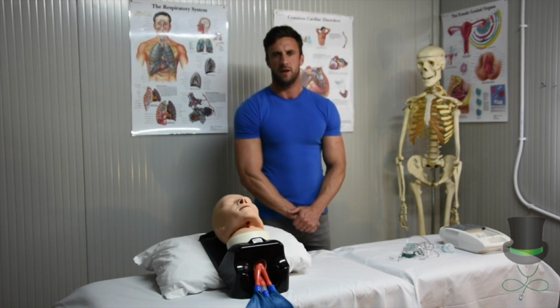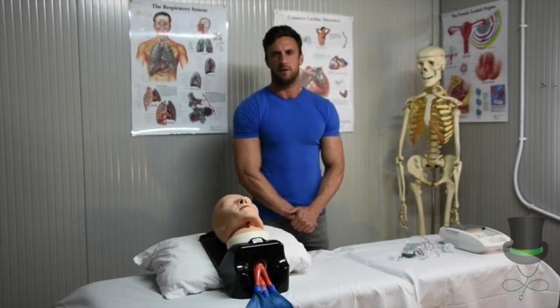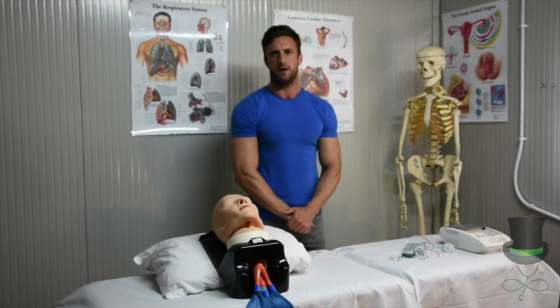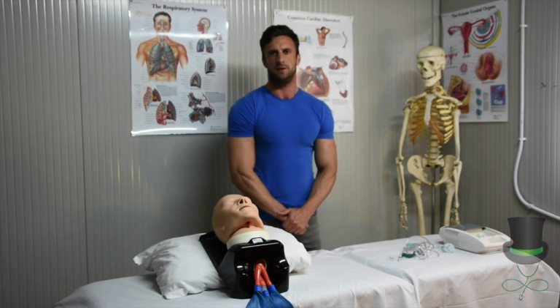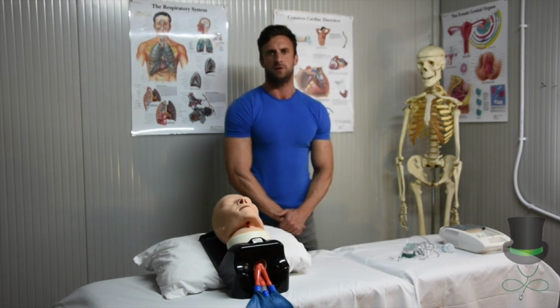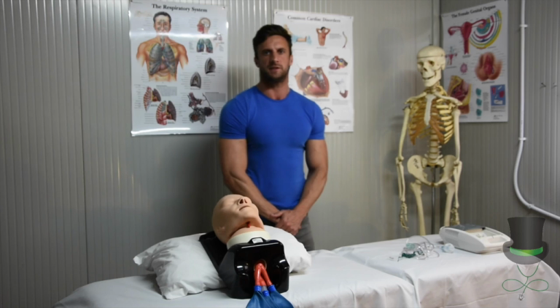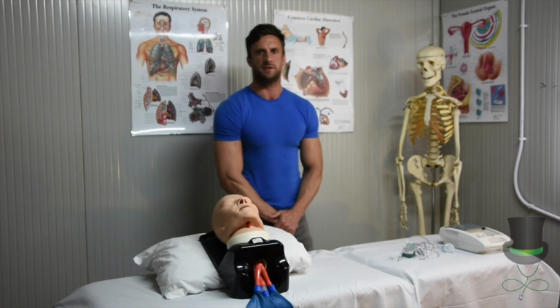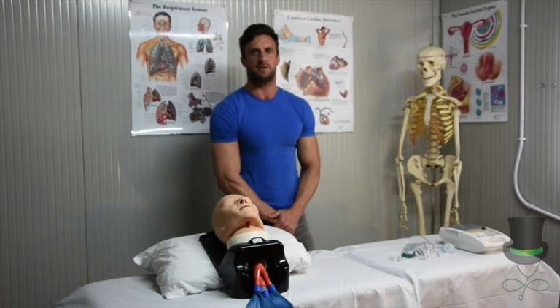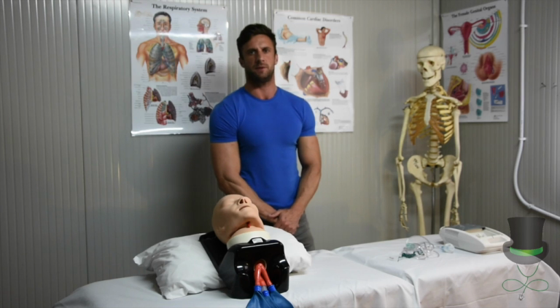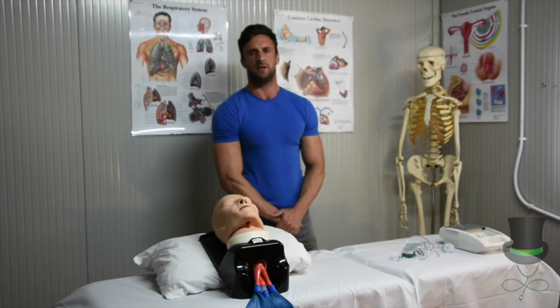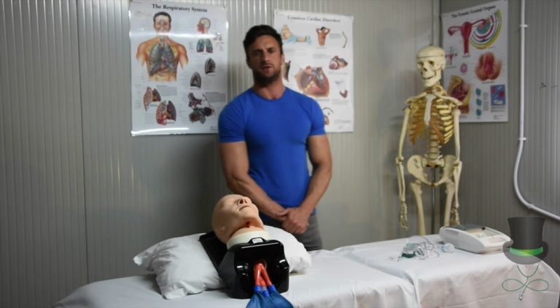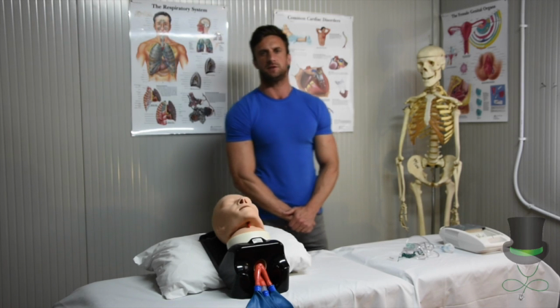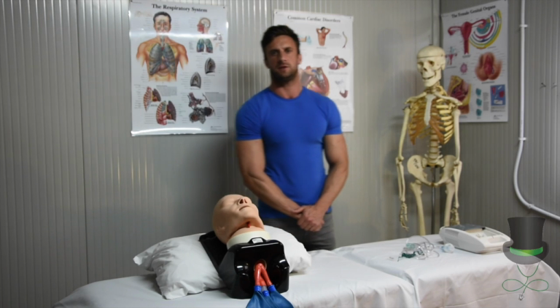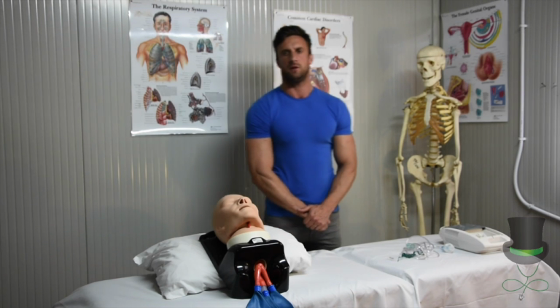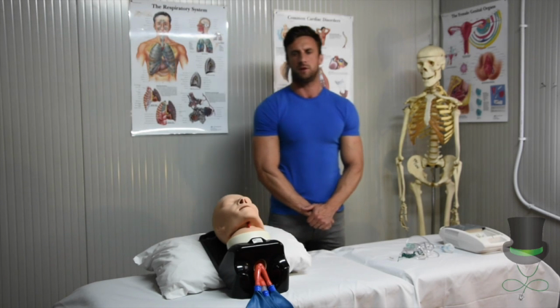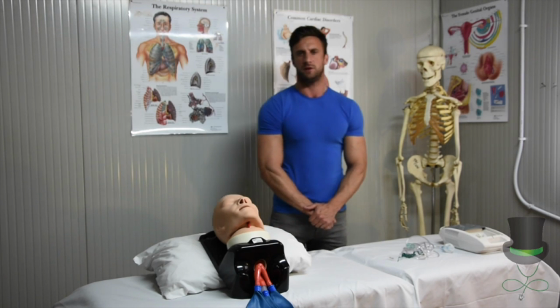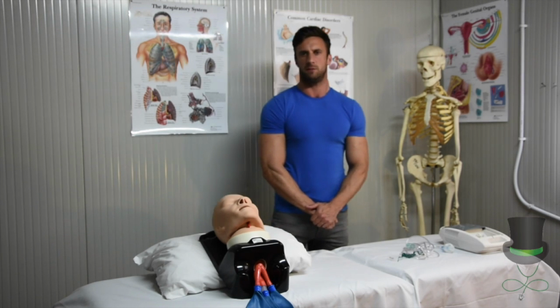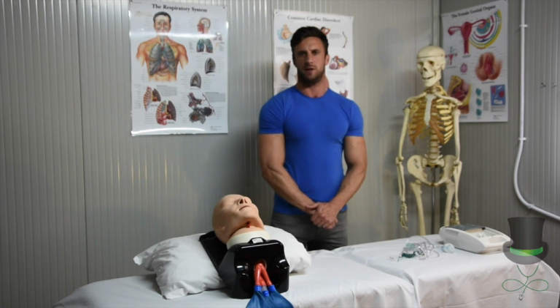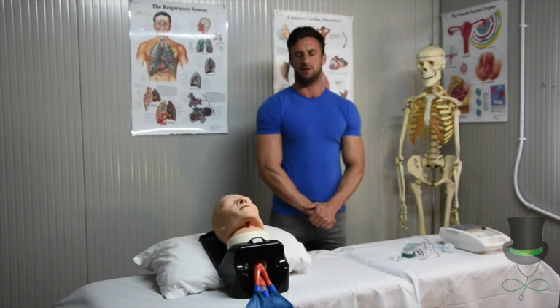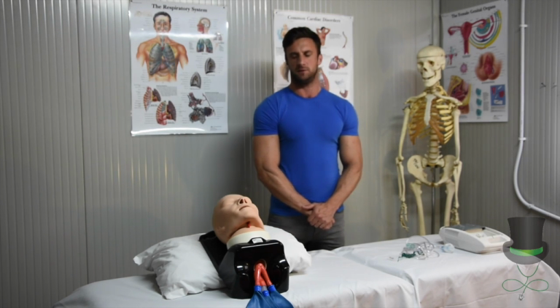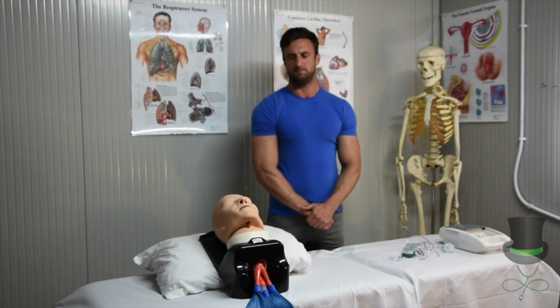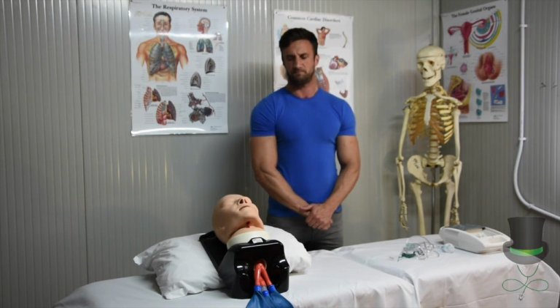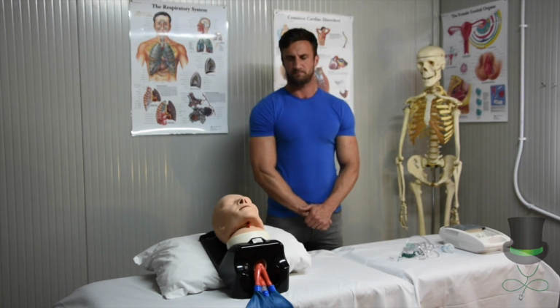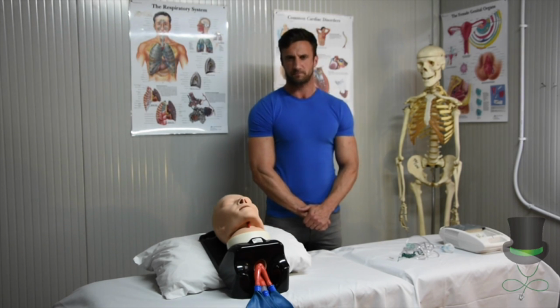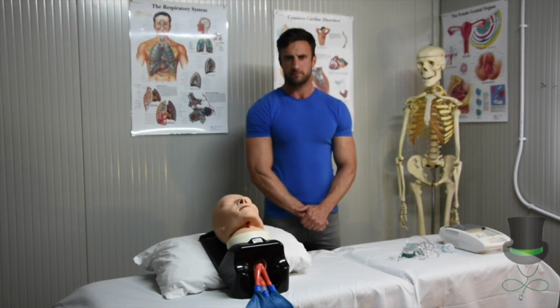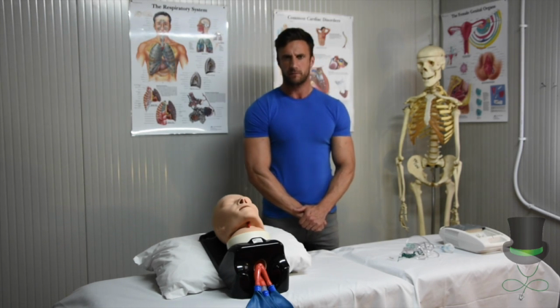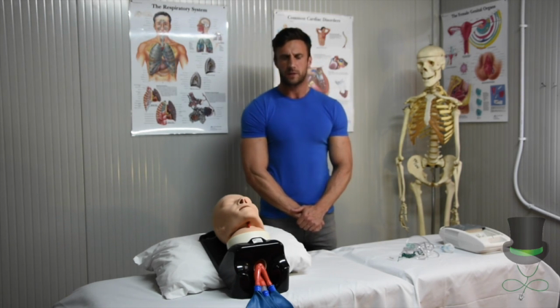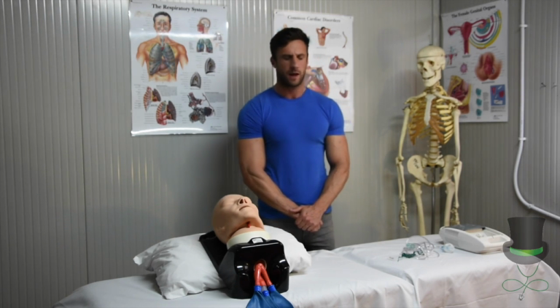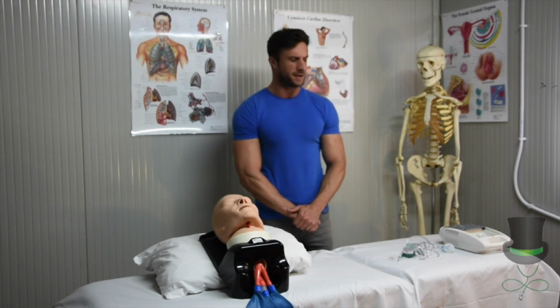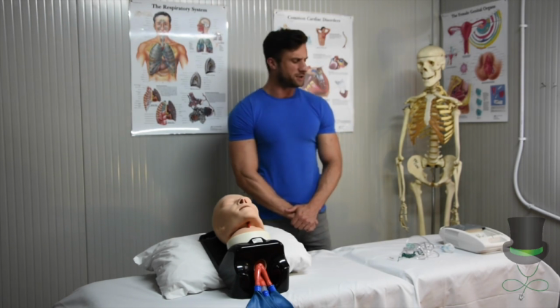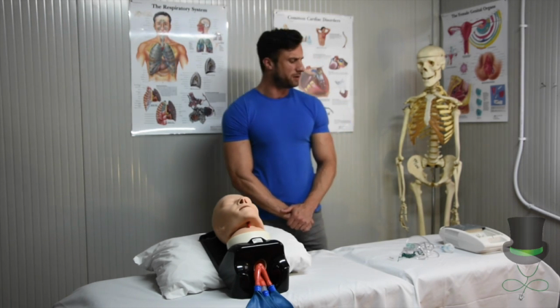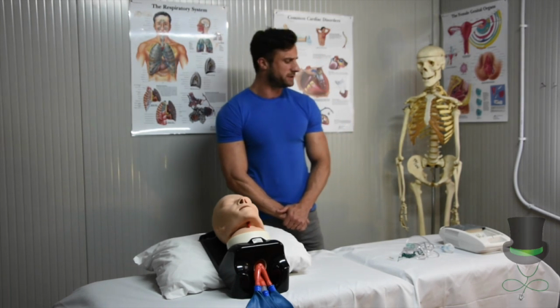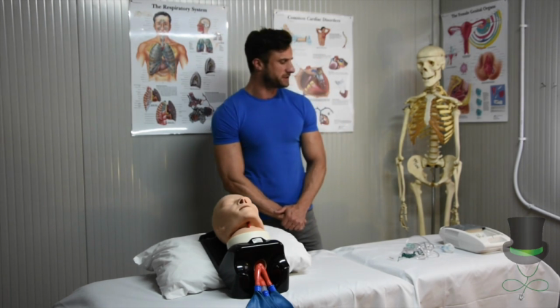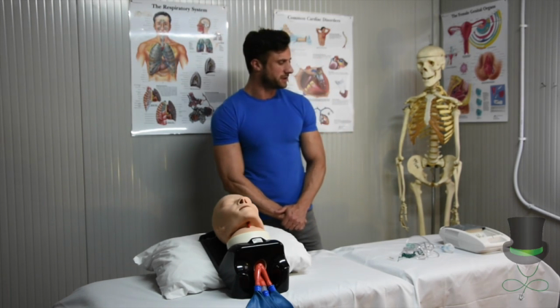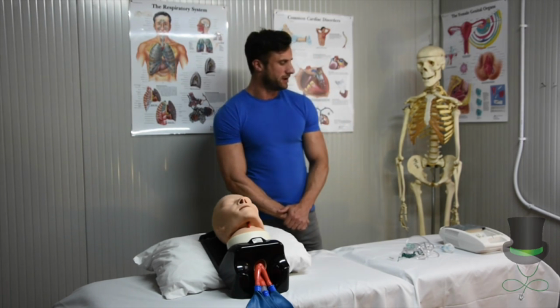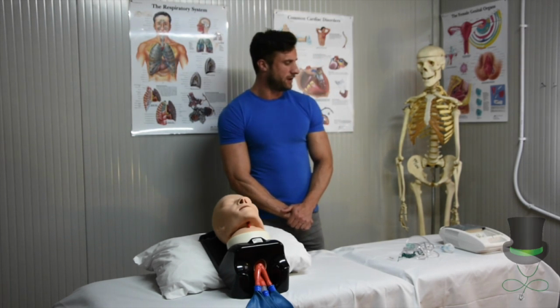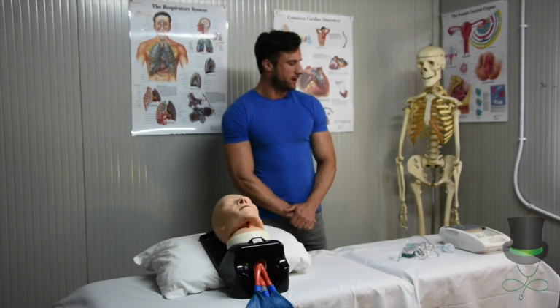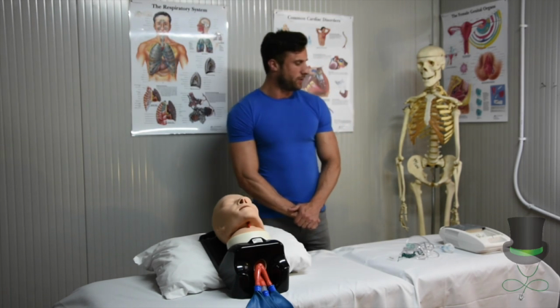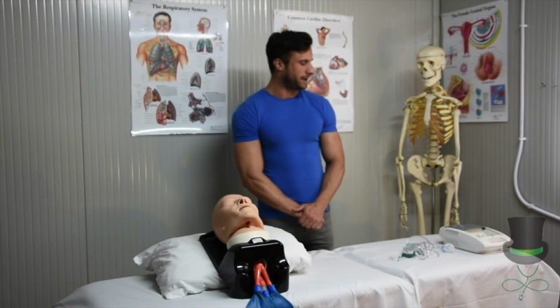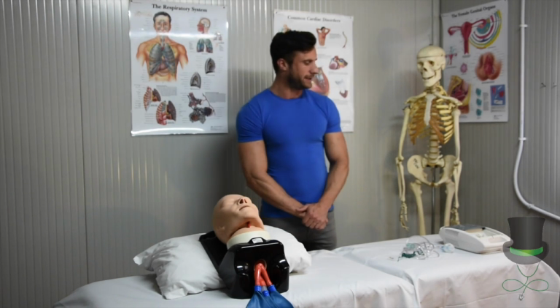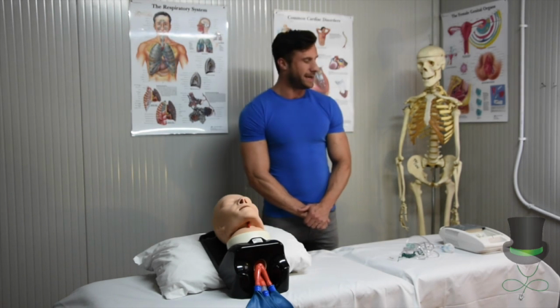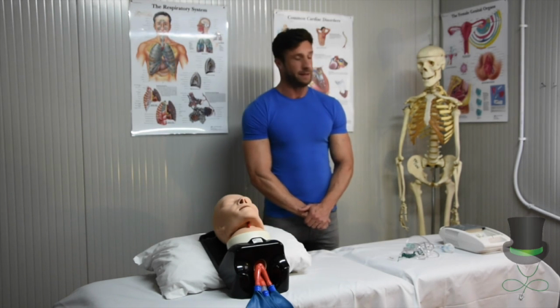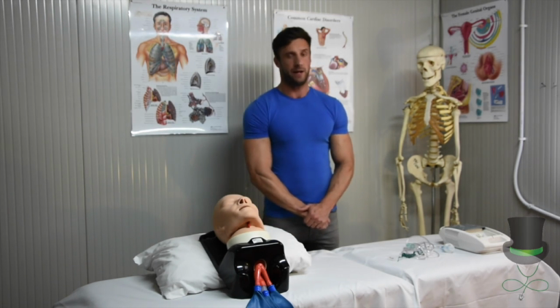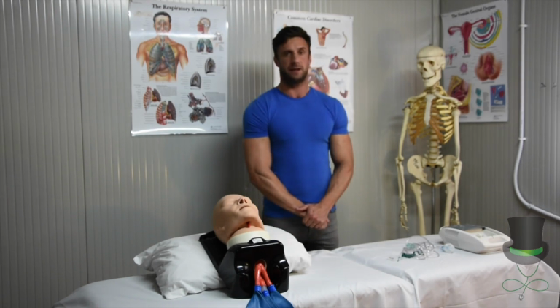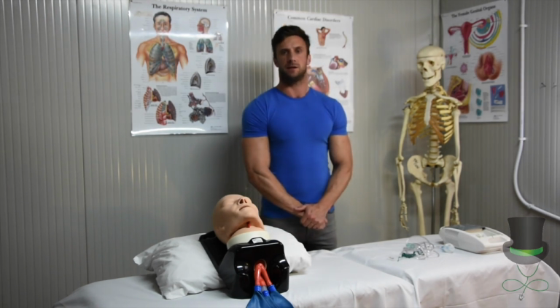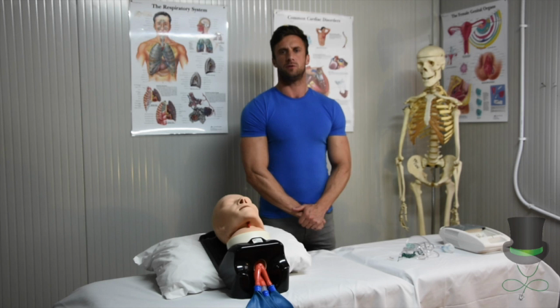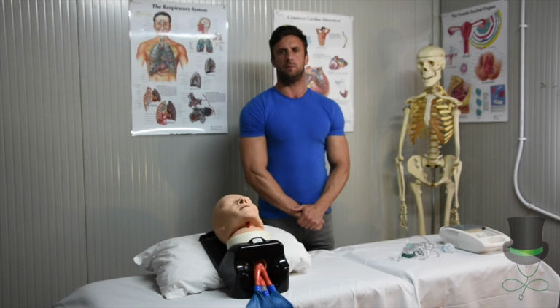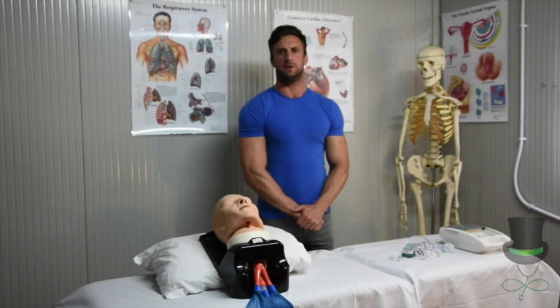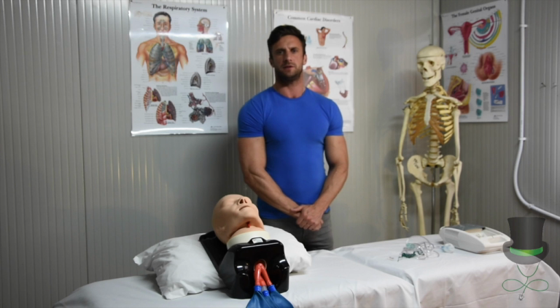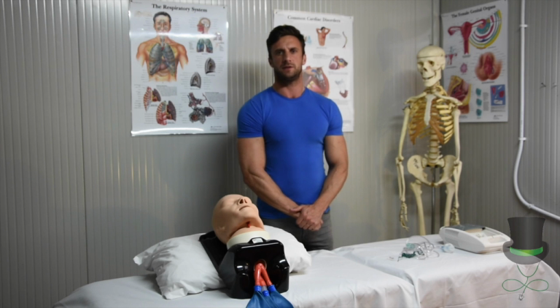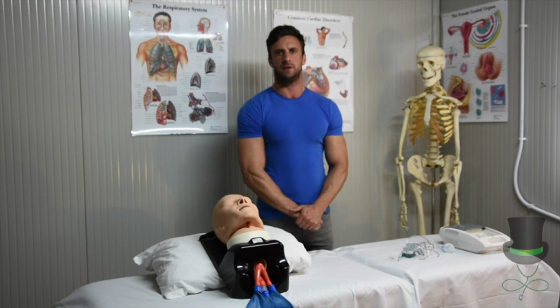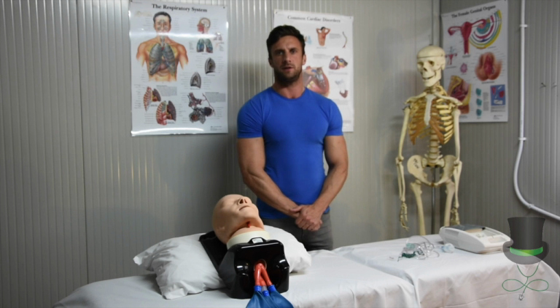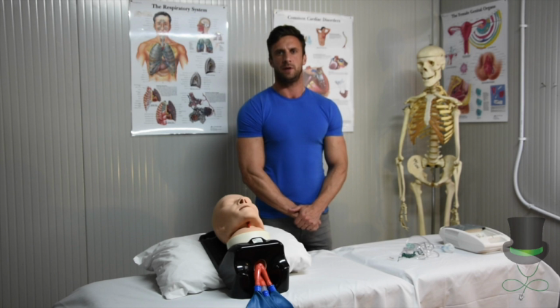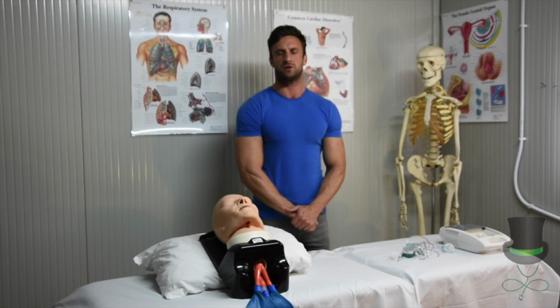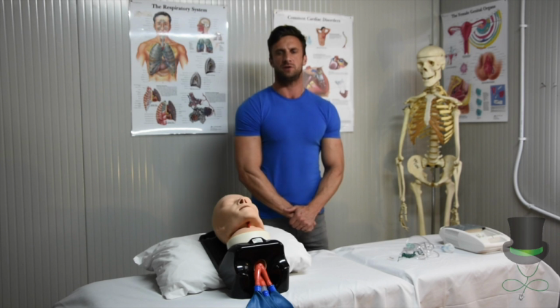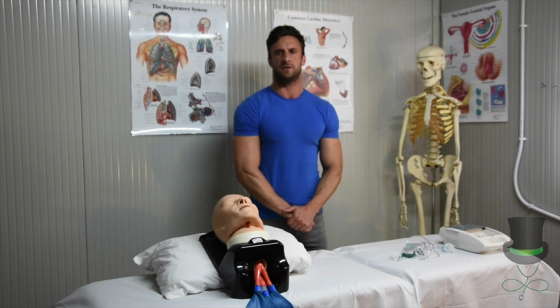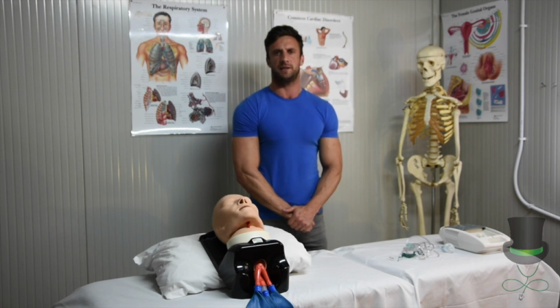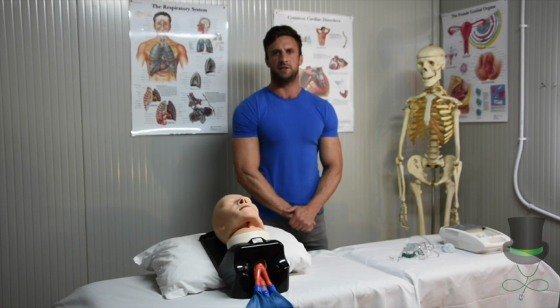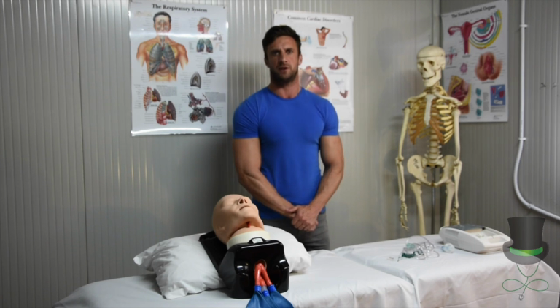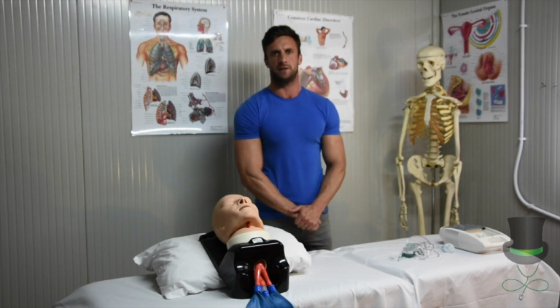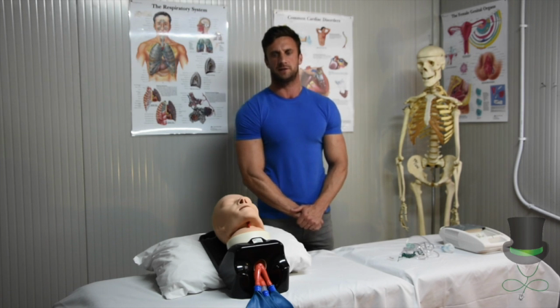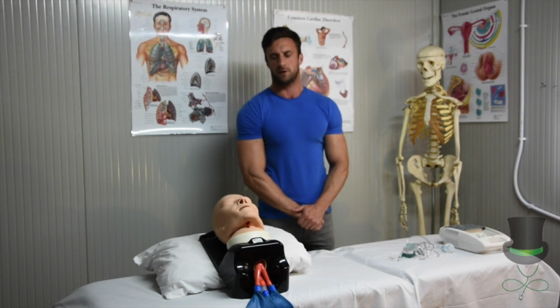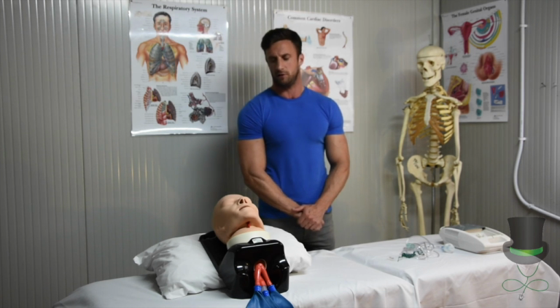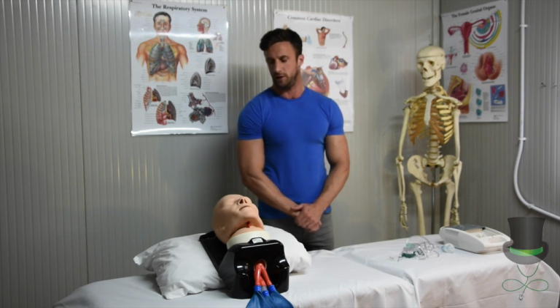Then you can assist the patient with their nebuliser. As always, when handling any medical equipment, make sure you sanitize your hands thoroughly.